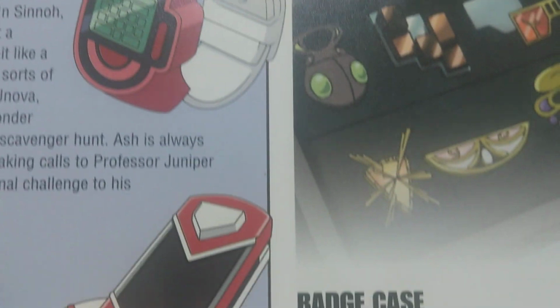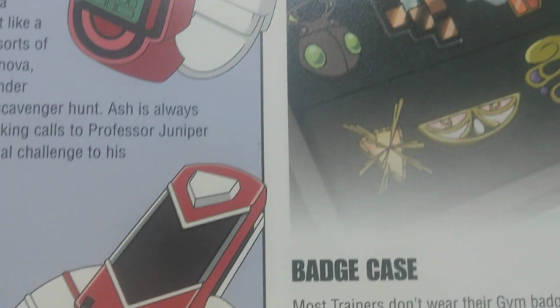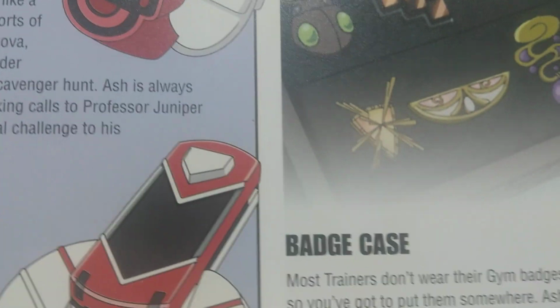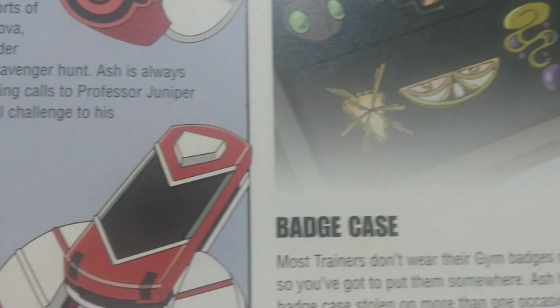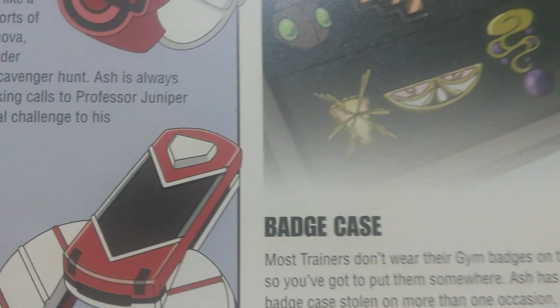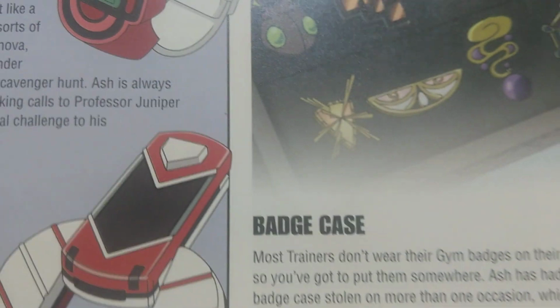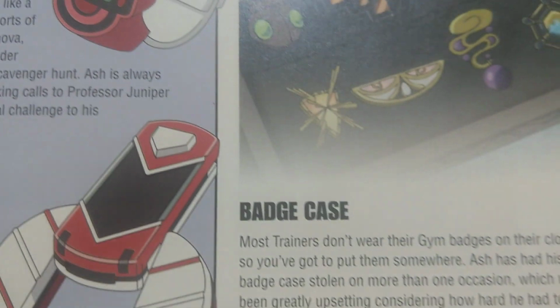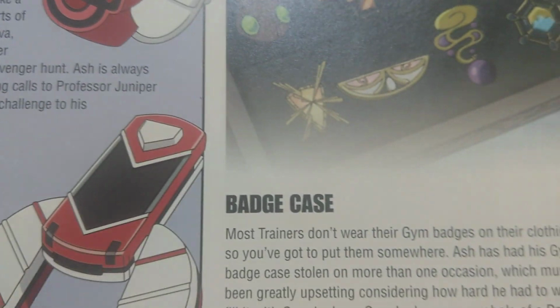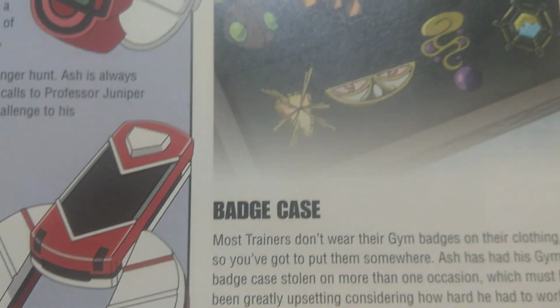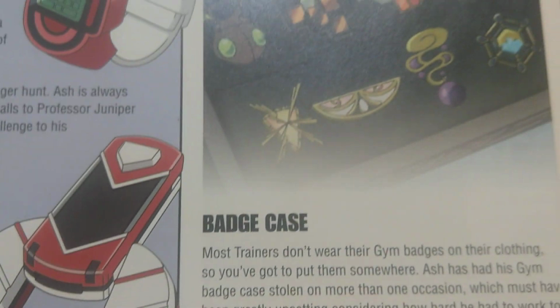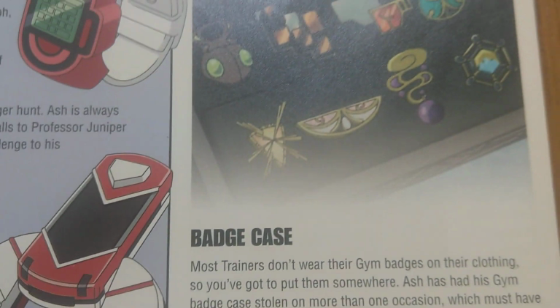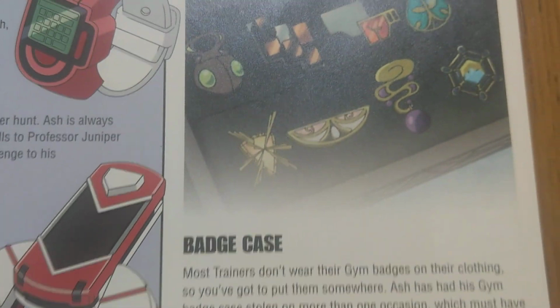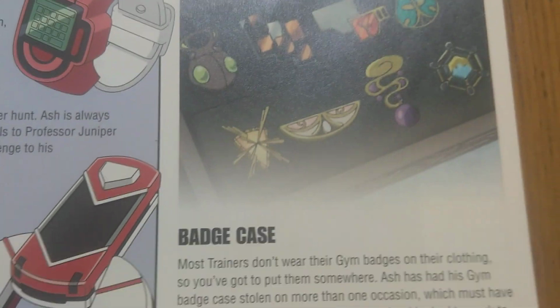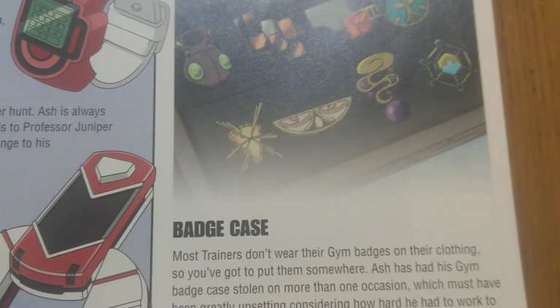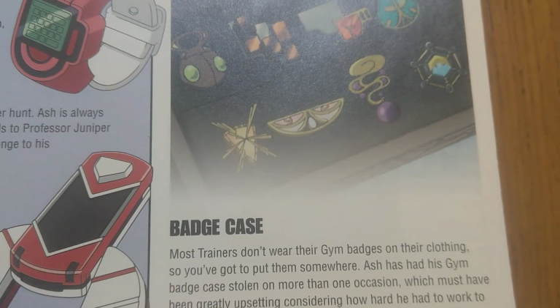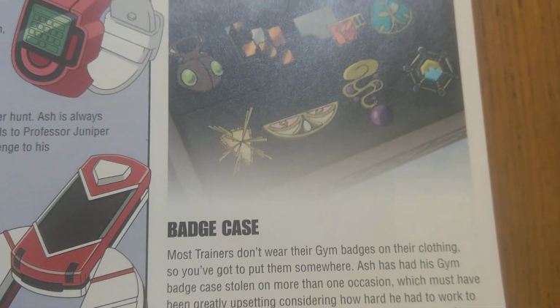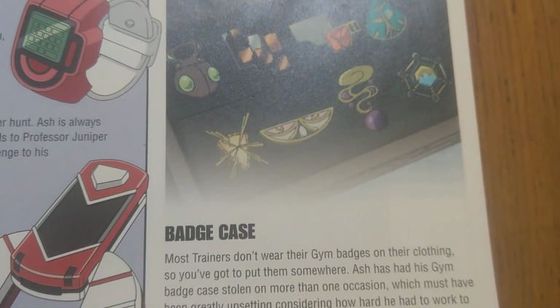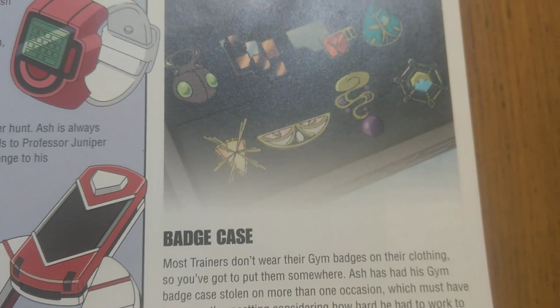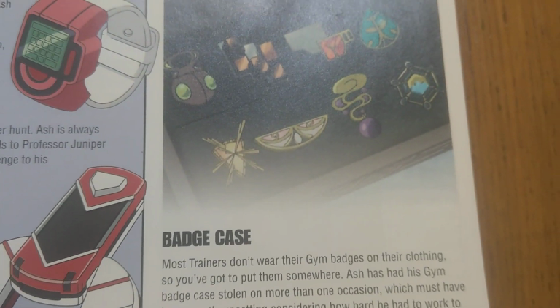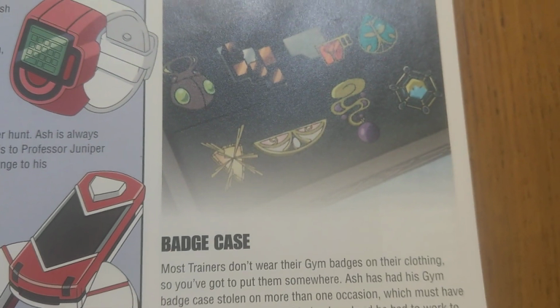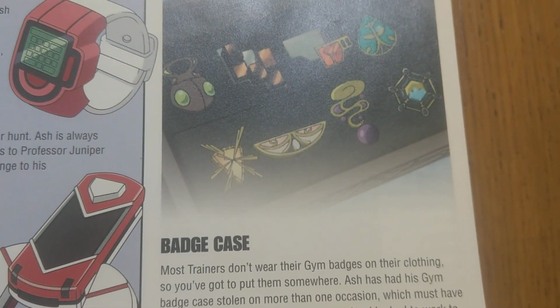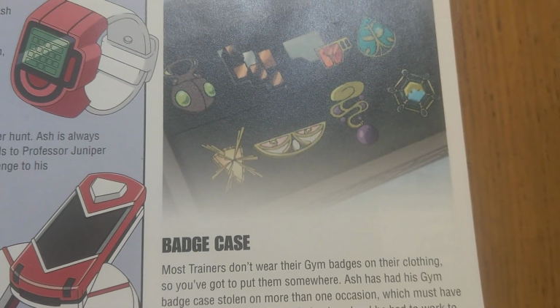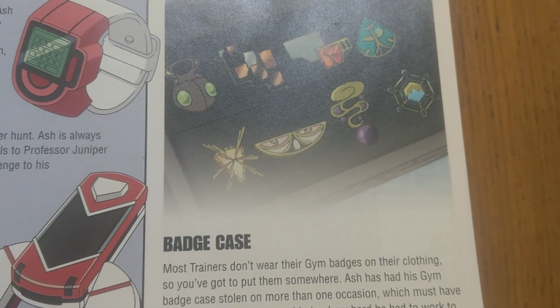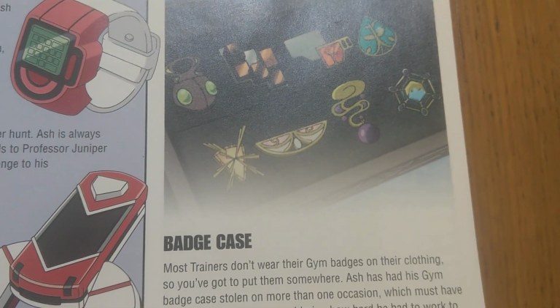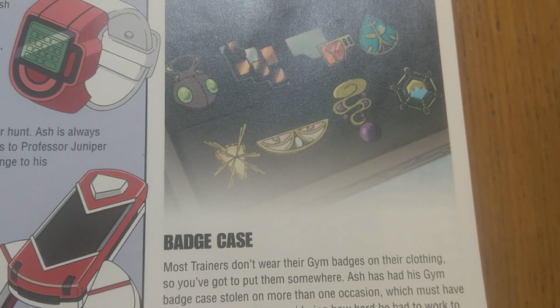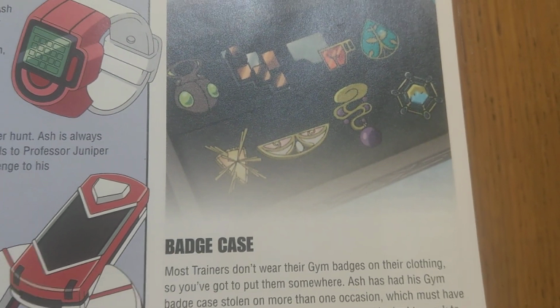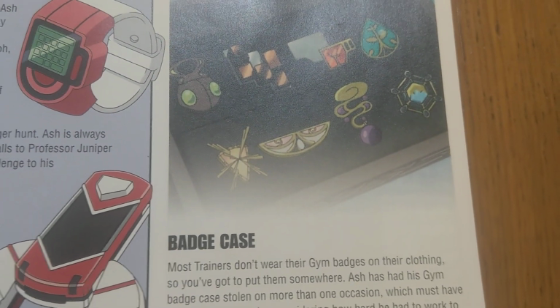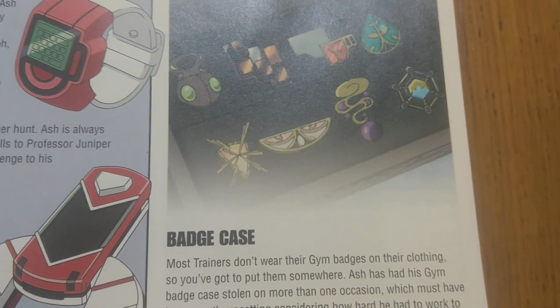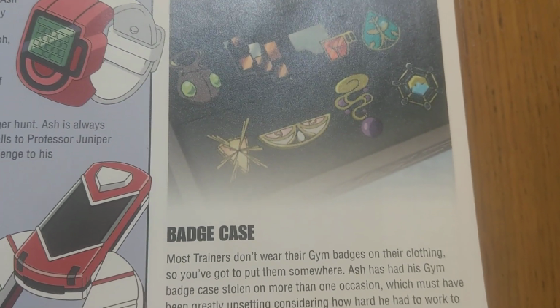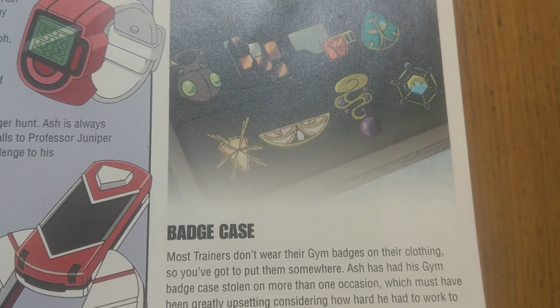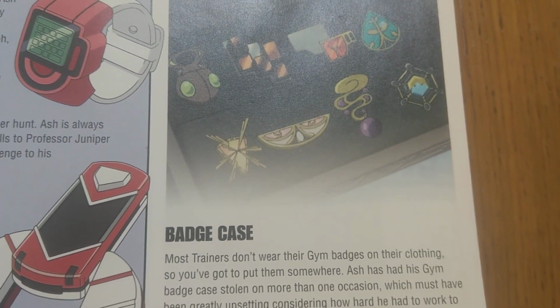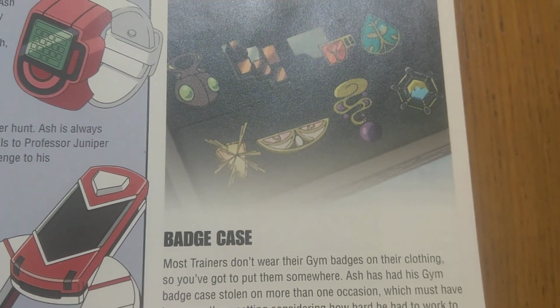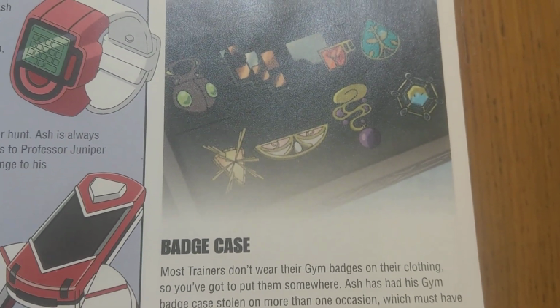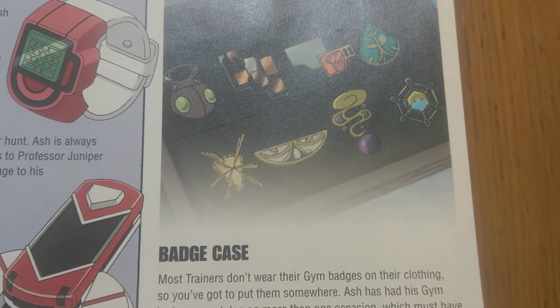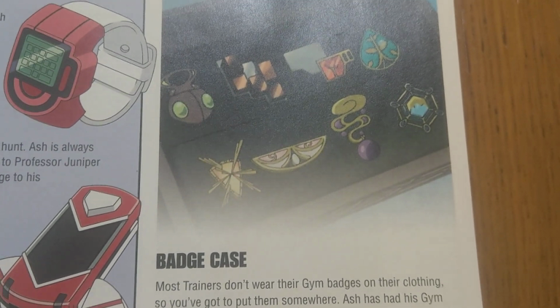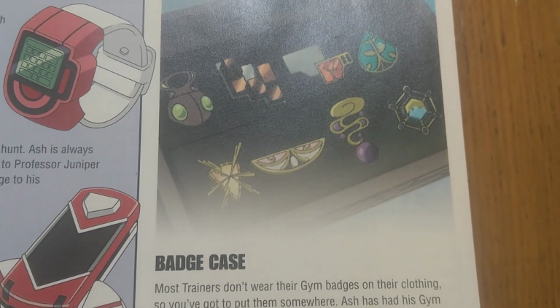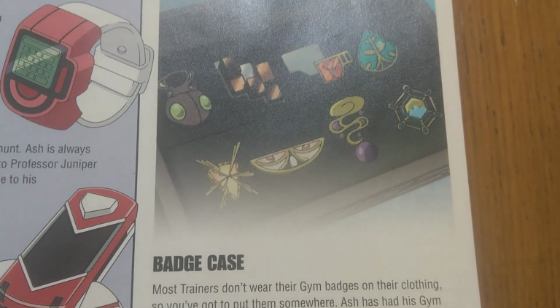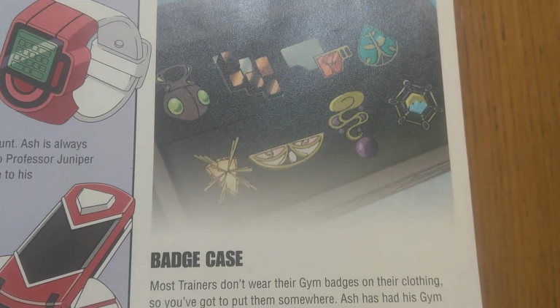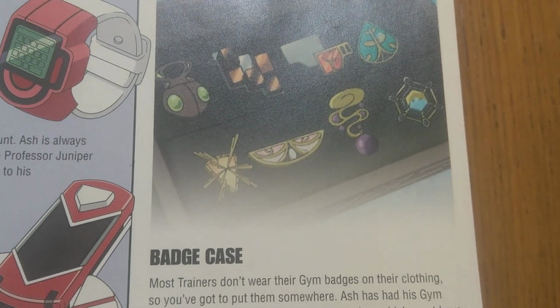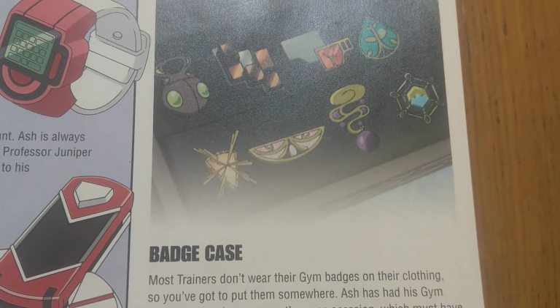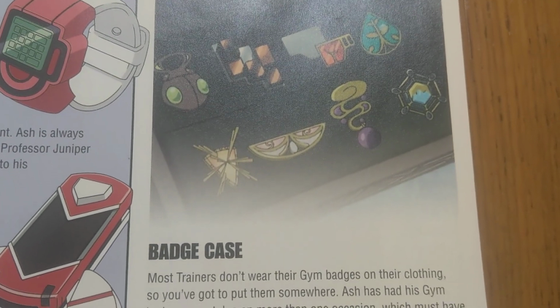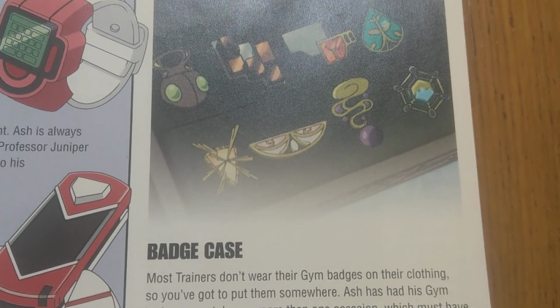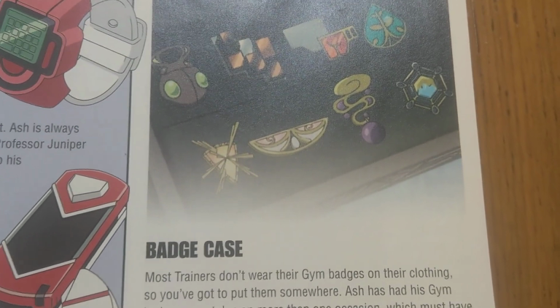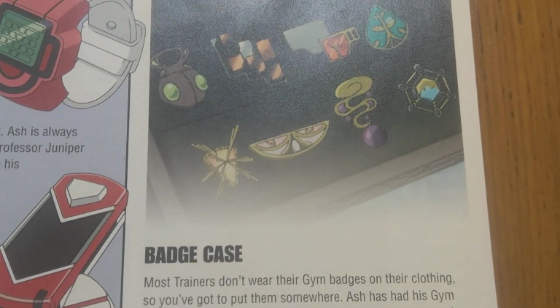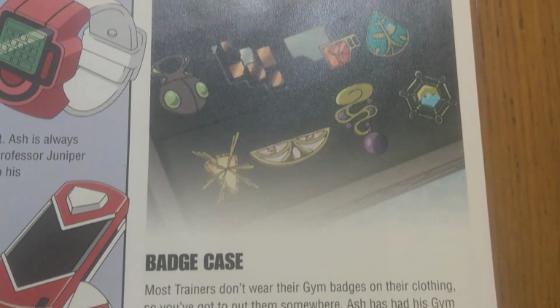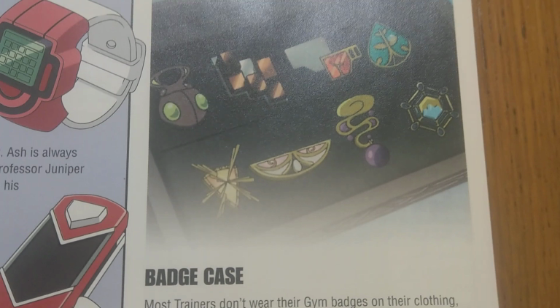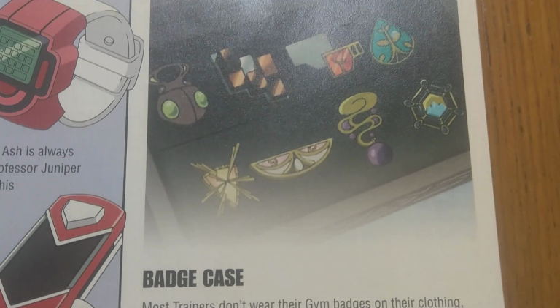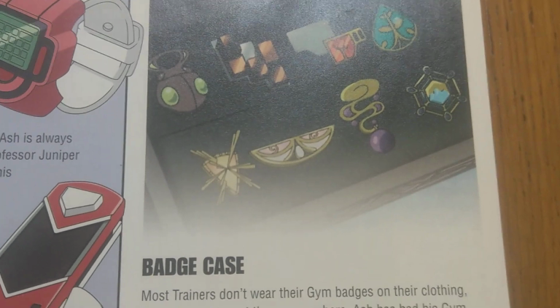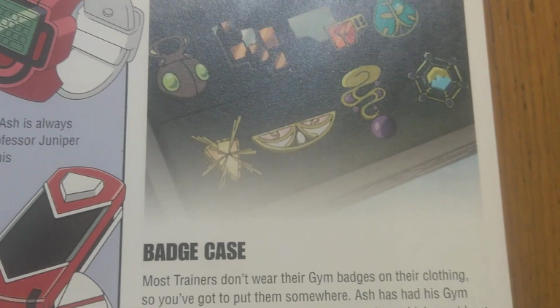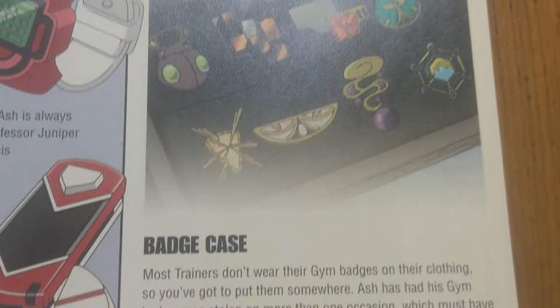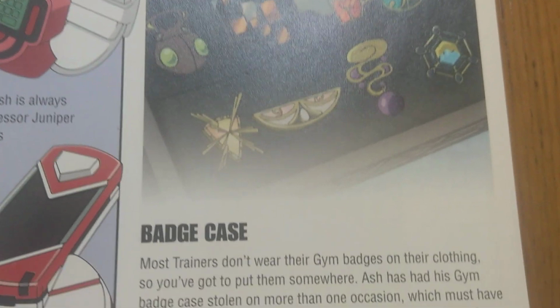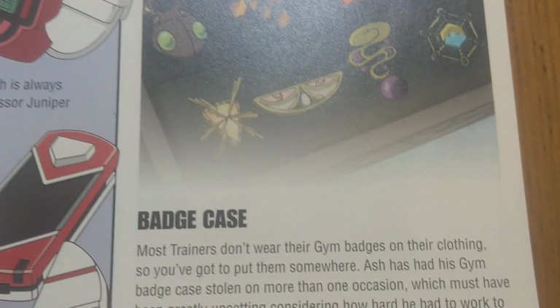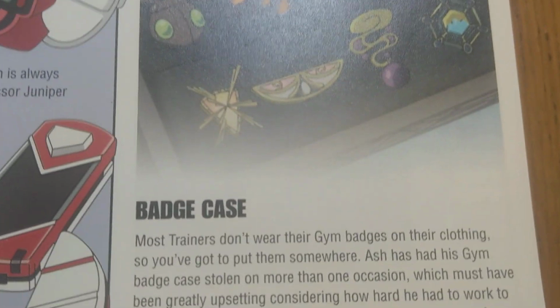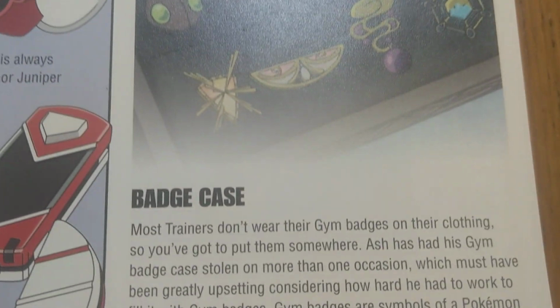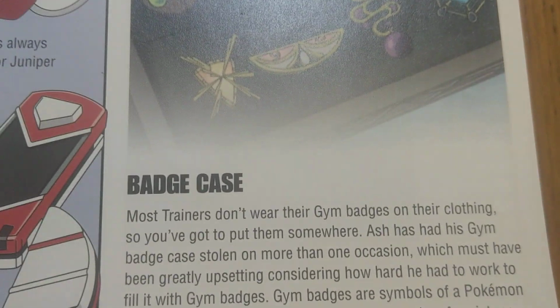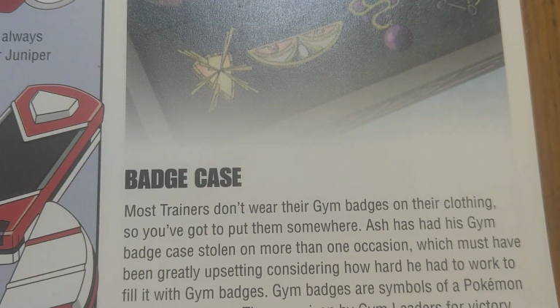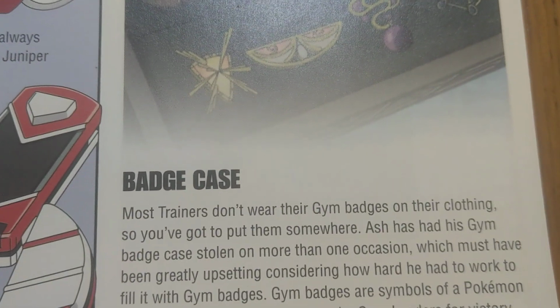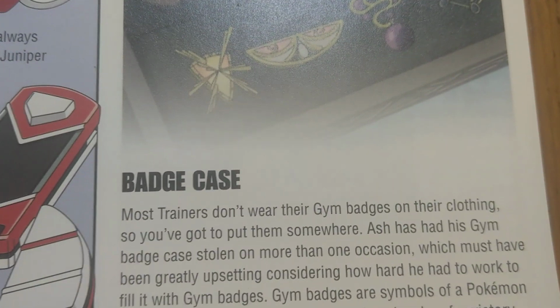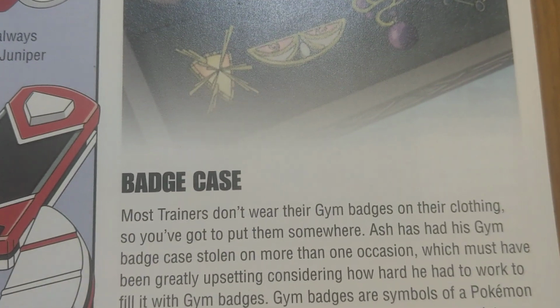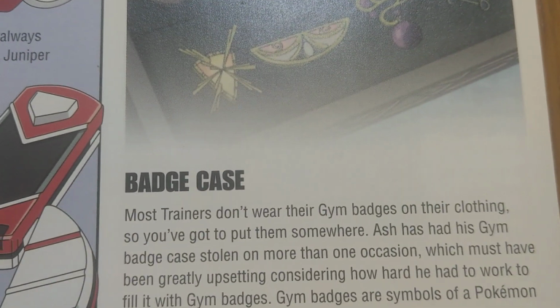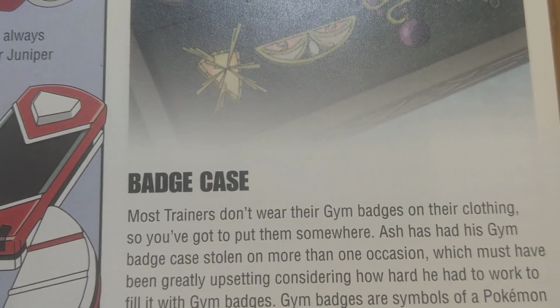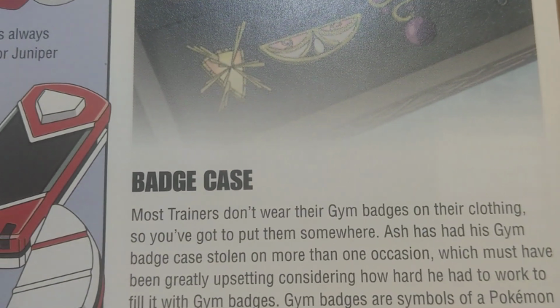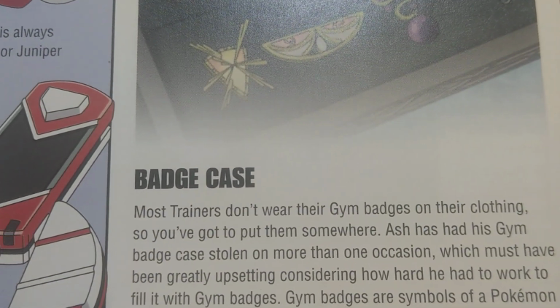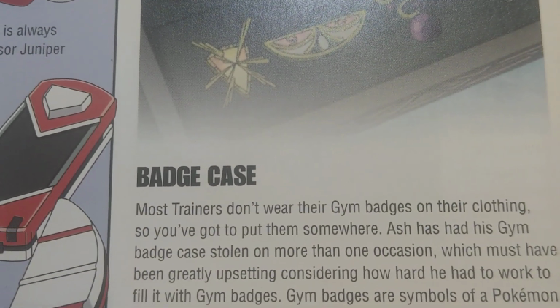Sometimes if you want to battle, you'll get a badge. When you get a badge, you put it in the badge case.